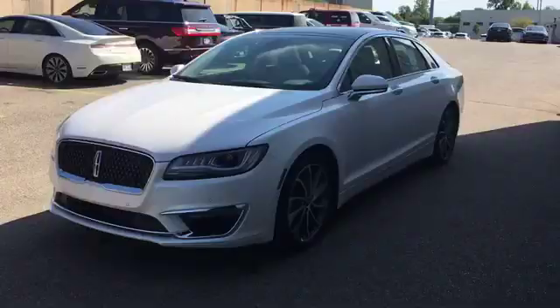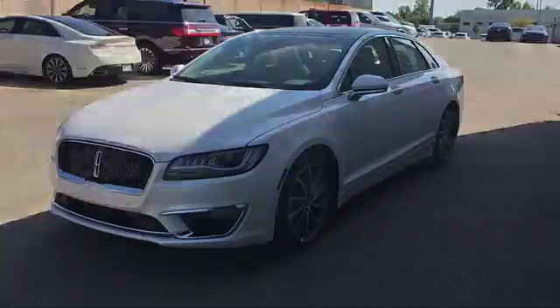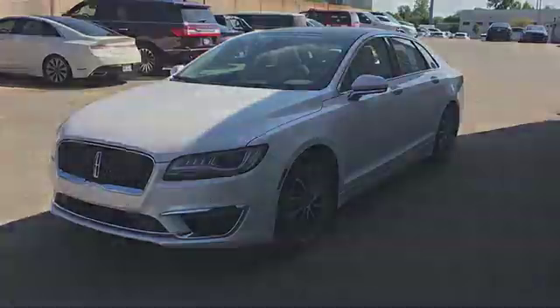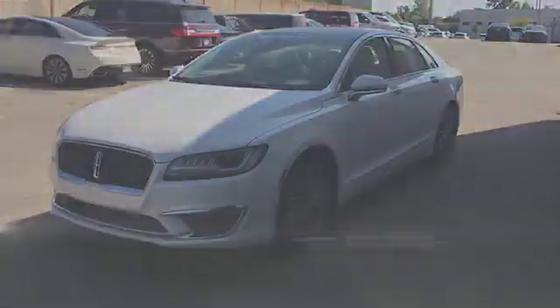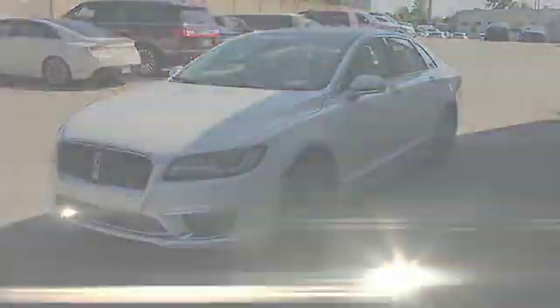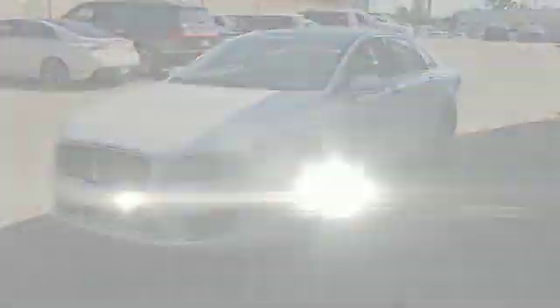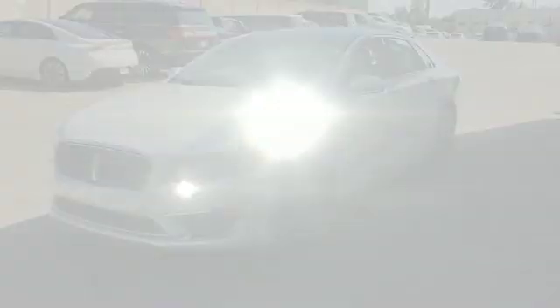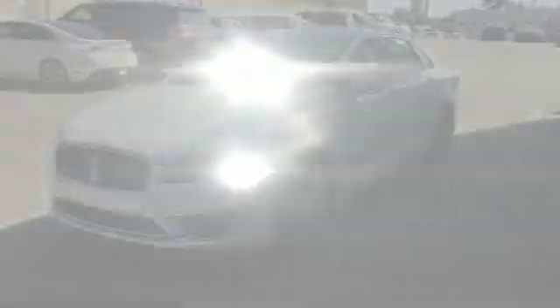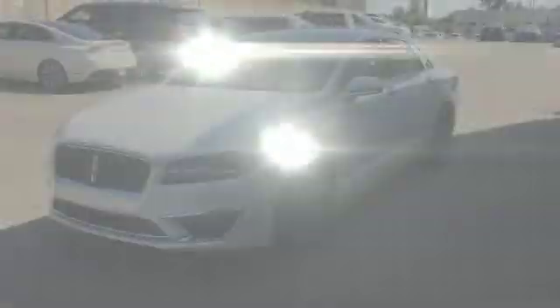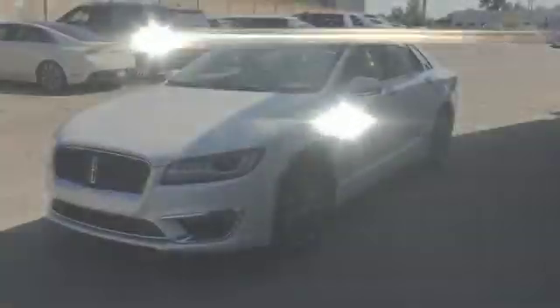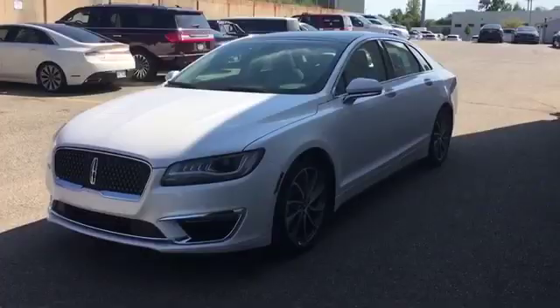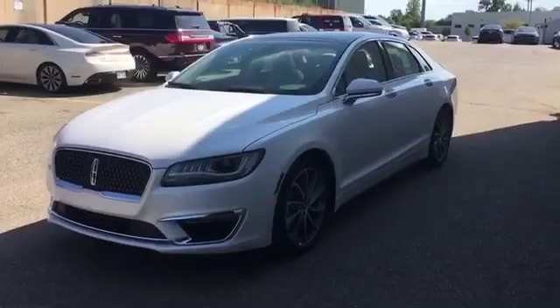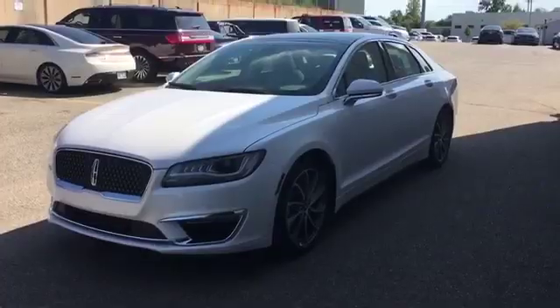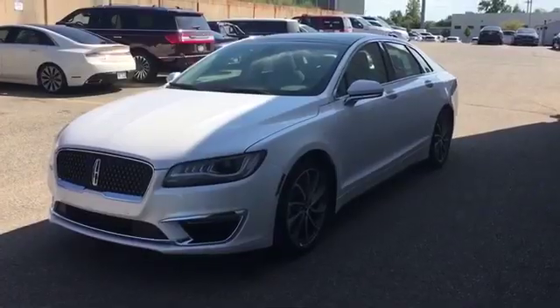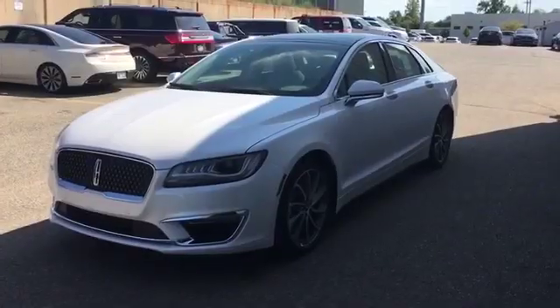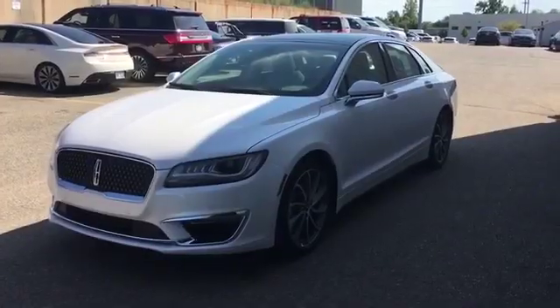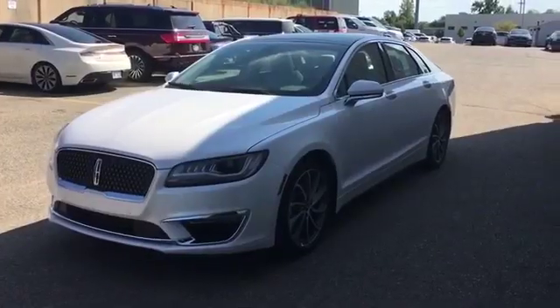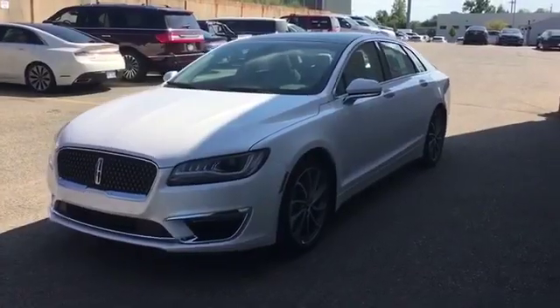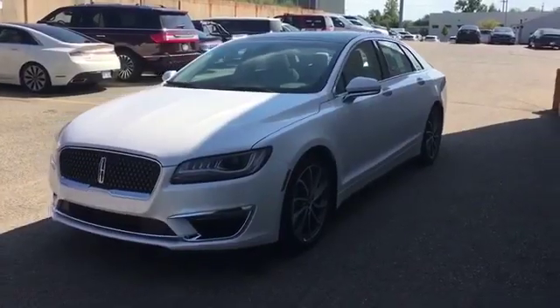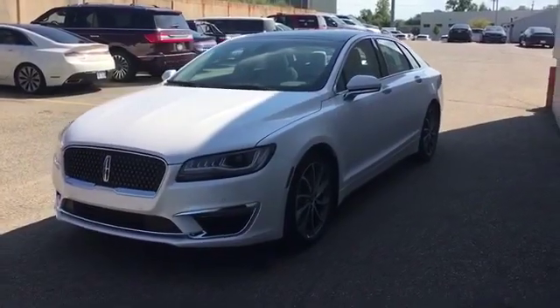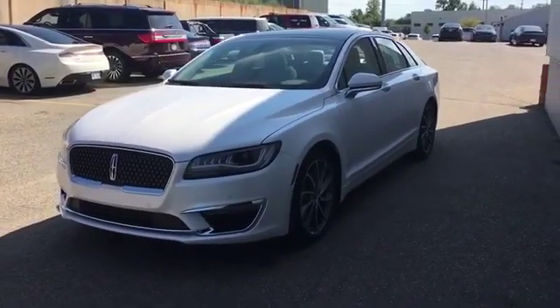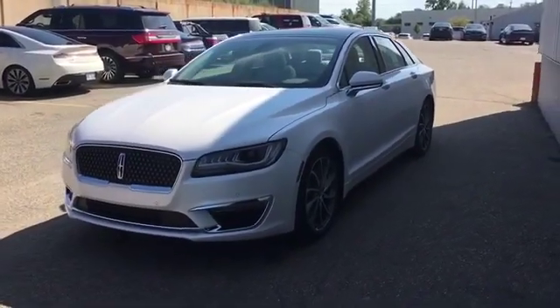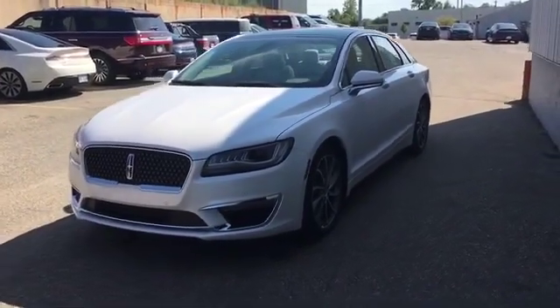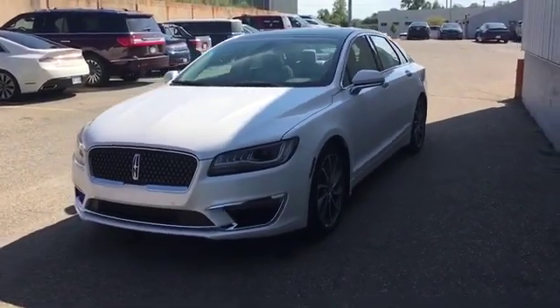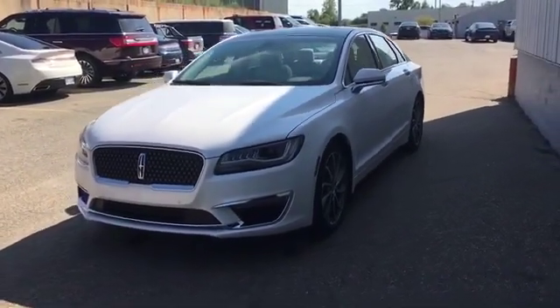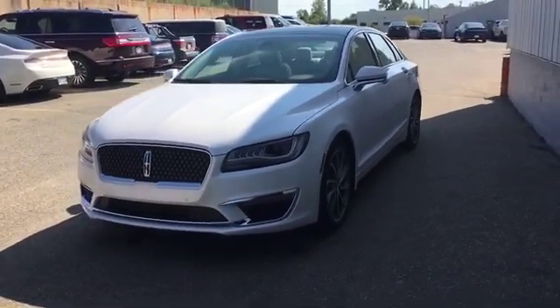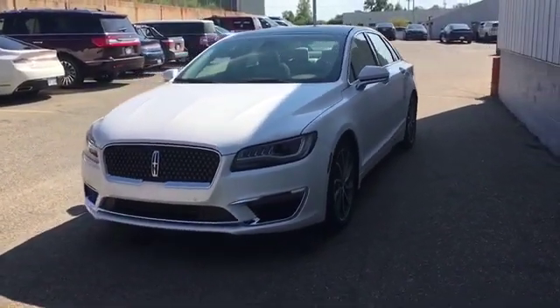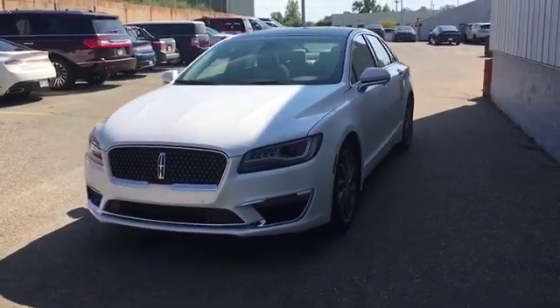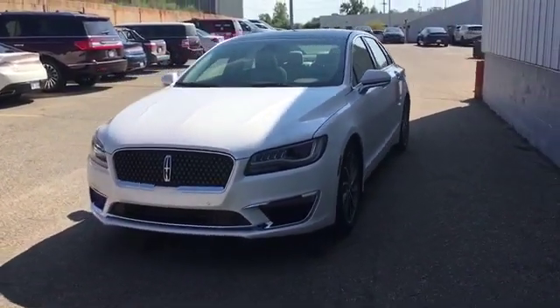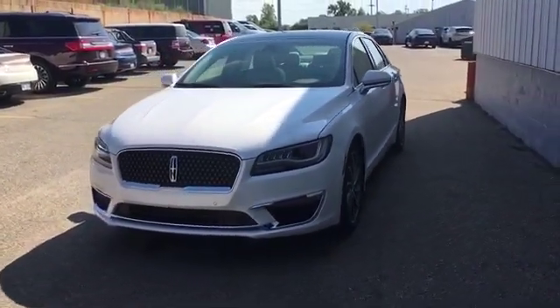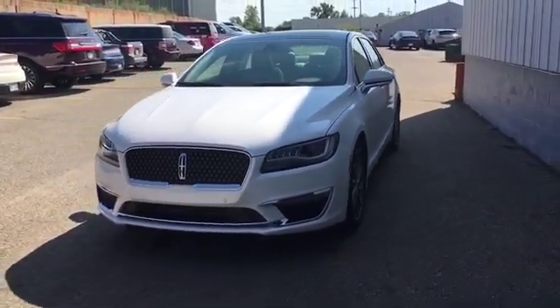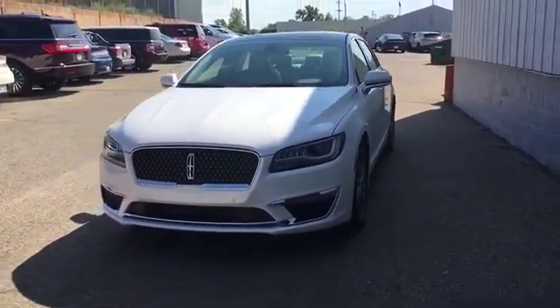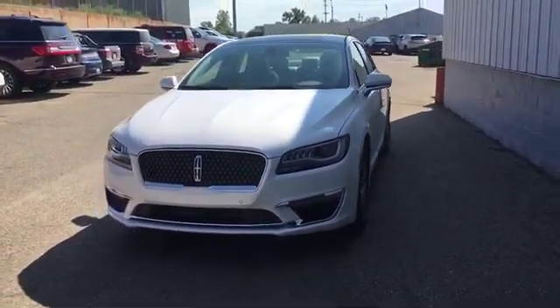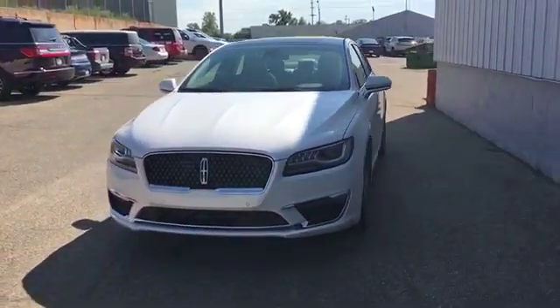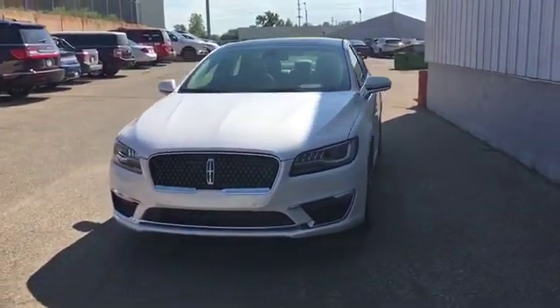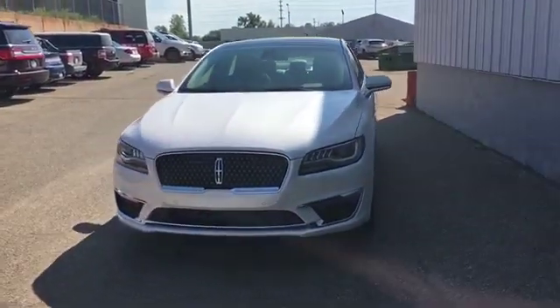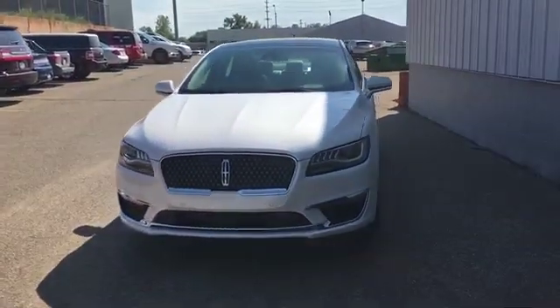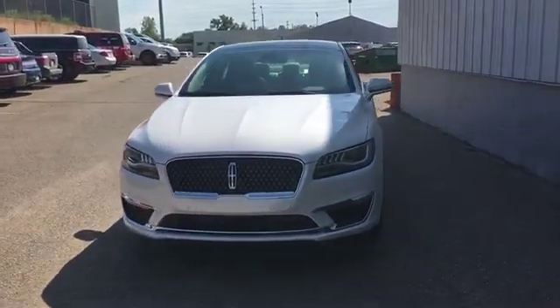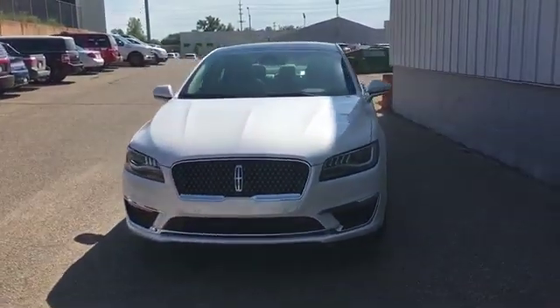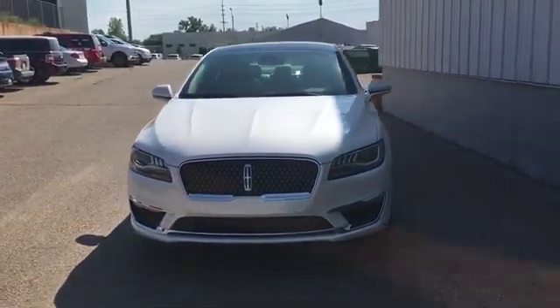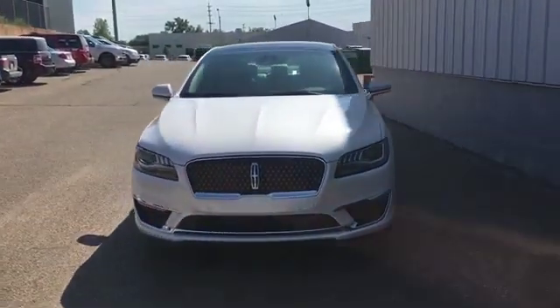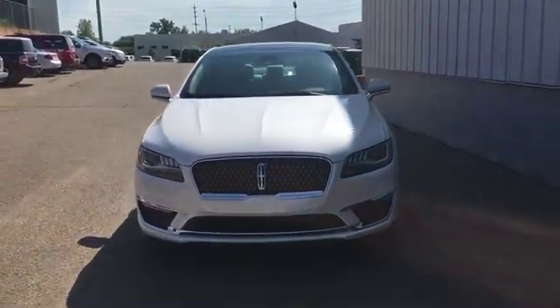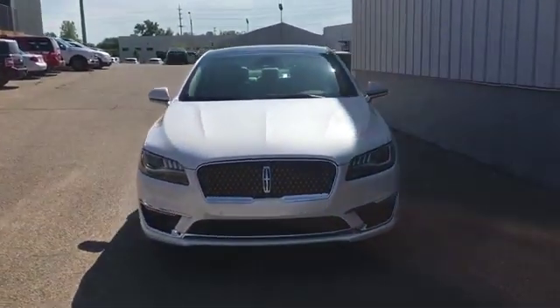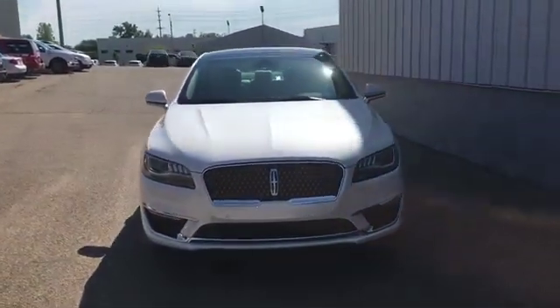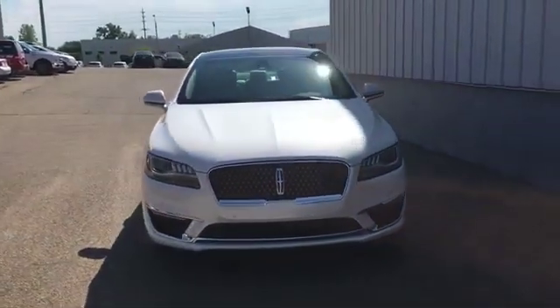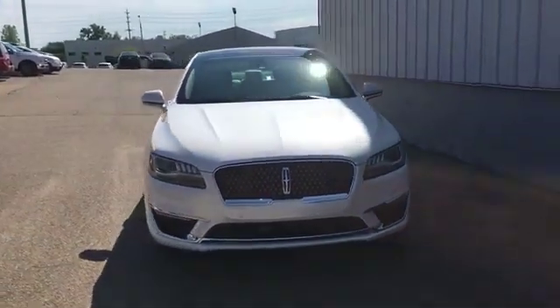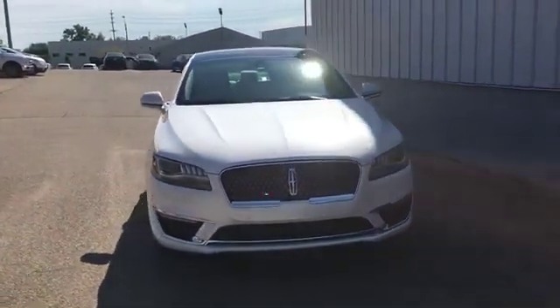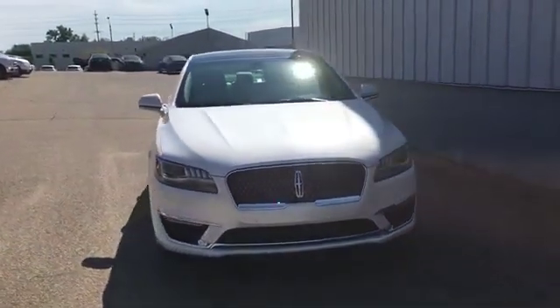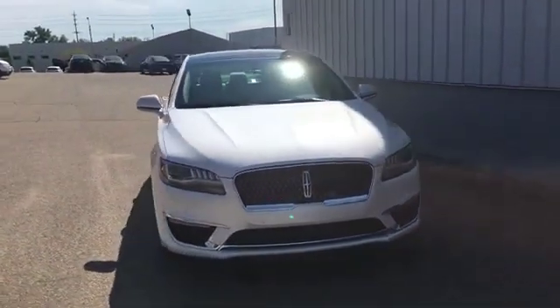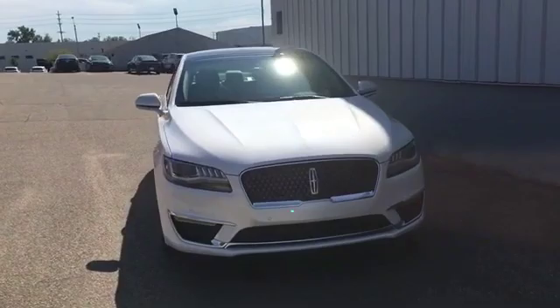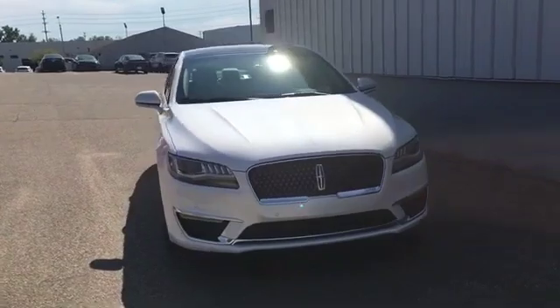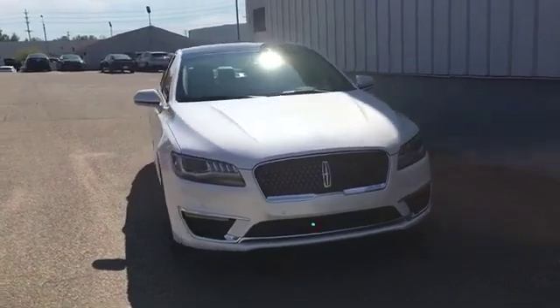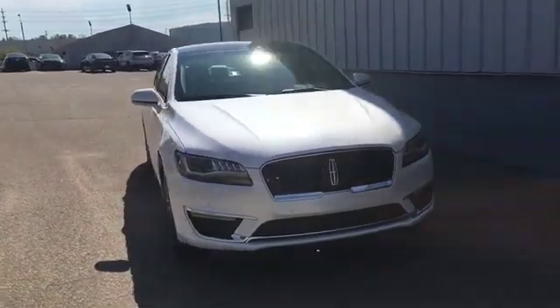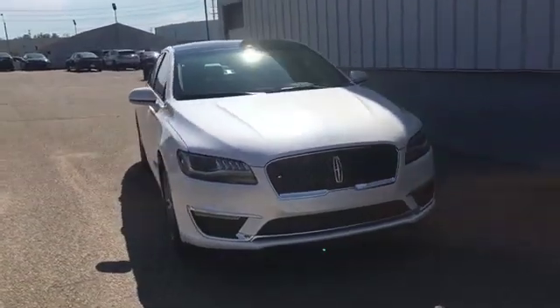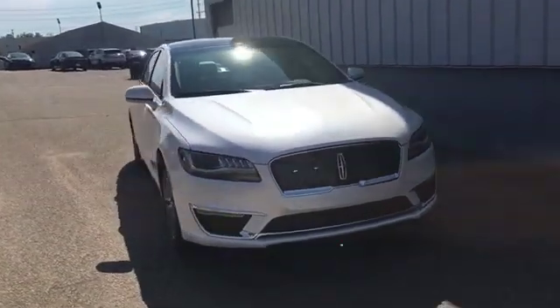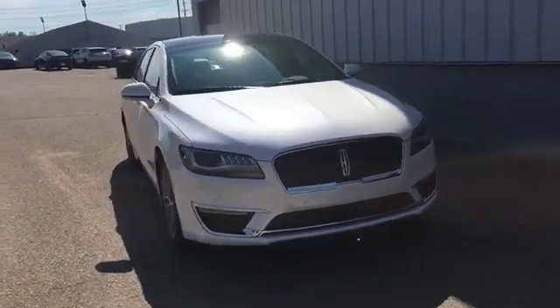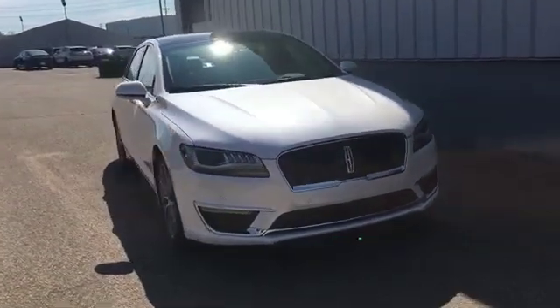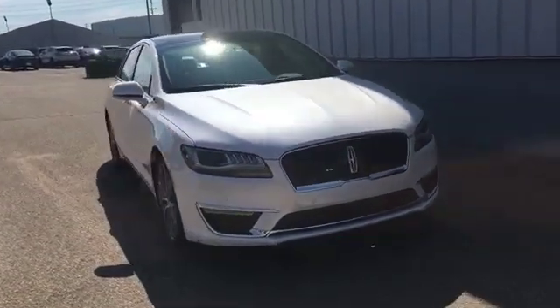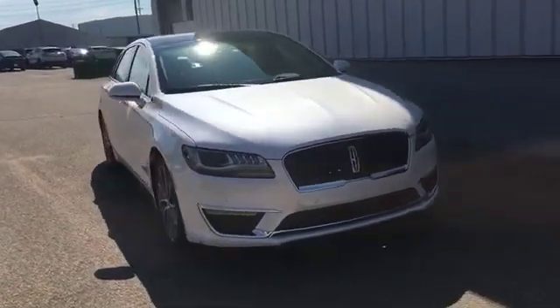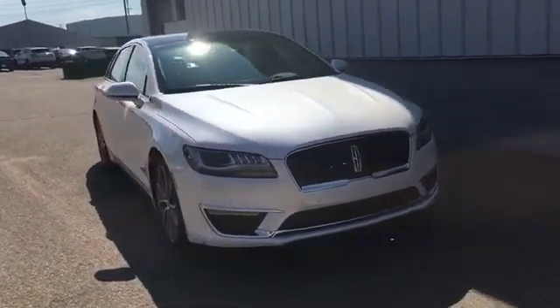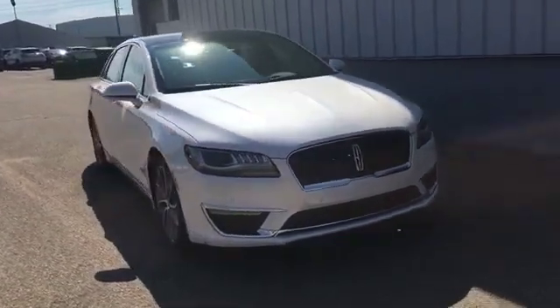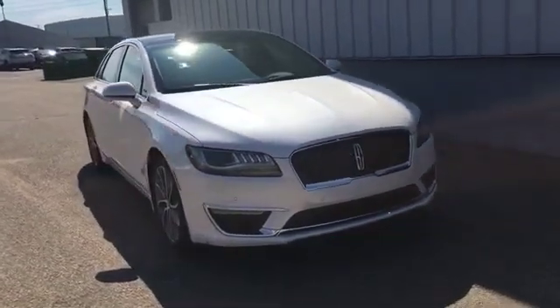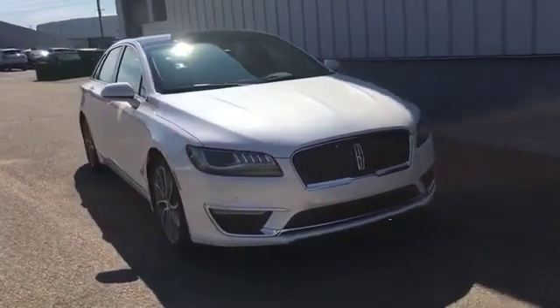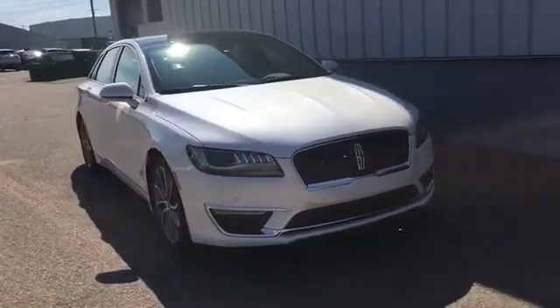2020 Lincoln MKZ. Additionally, you'll be more than pleased with extra features like these.